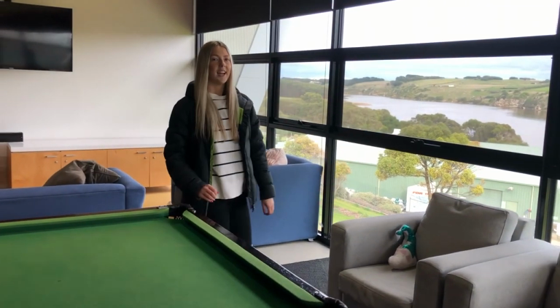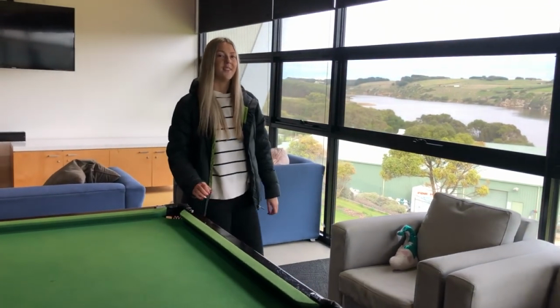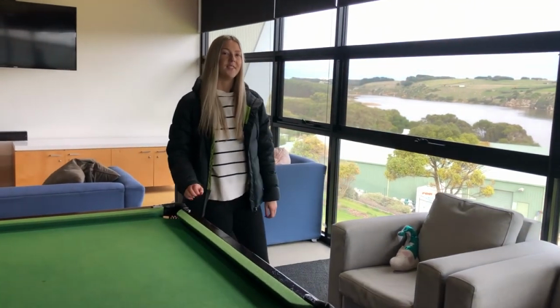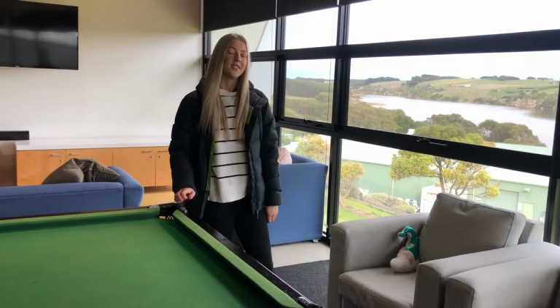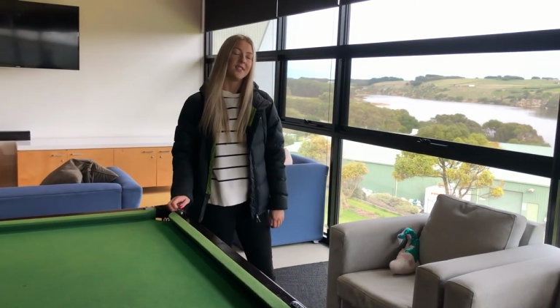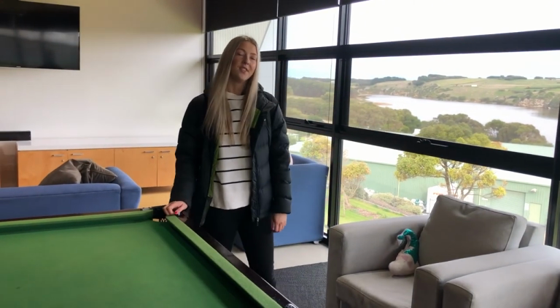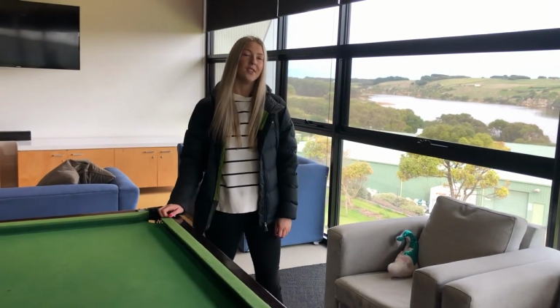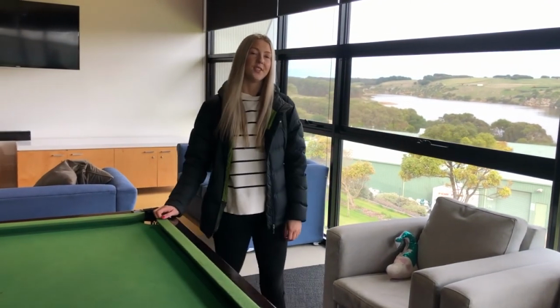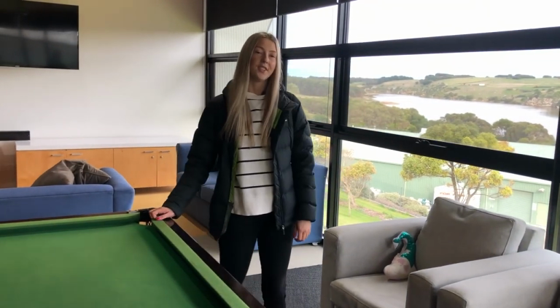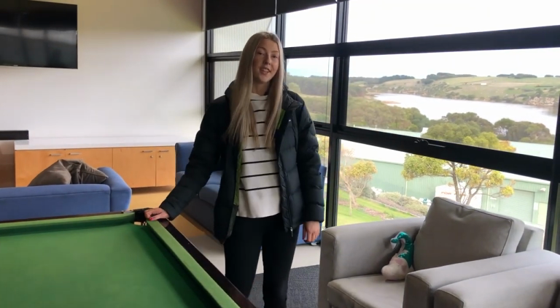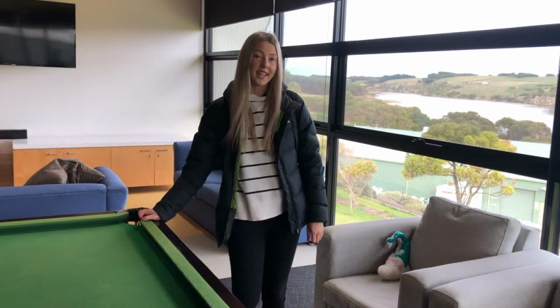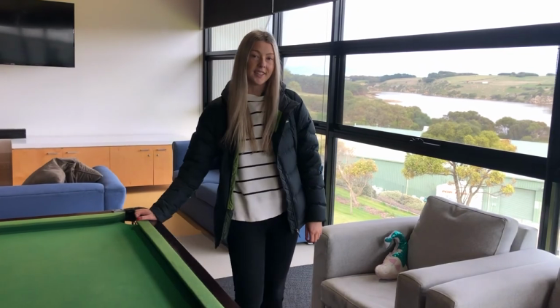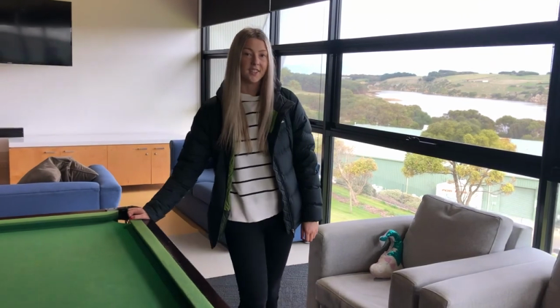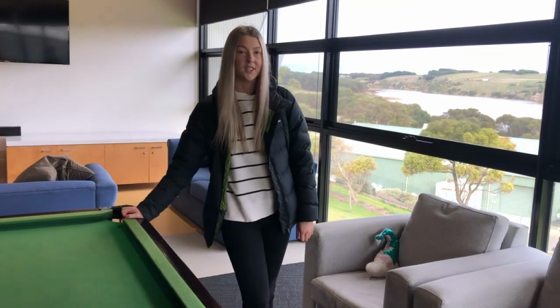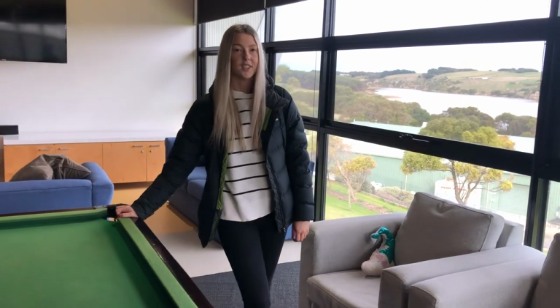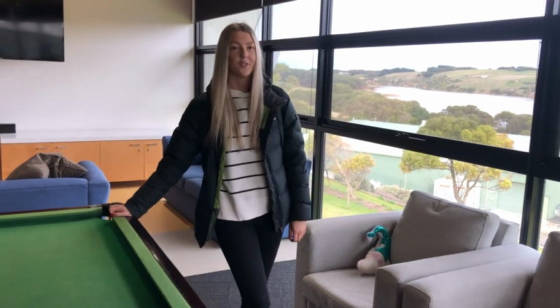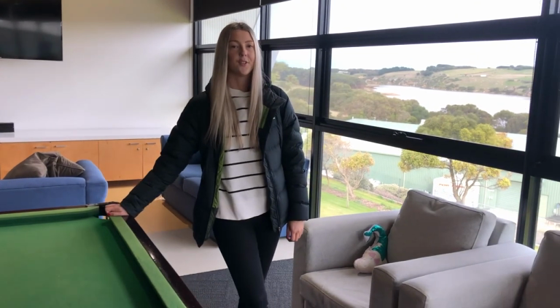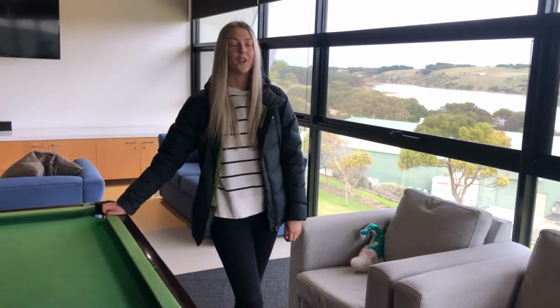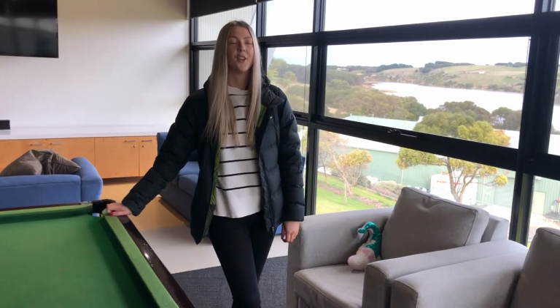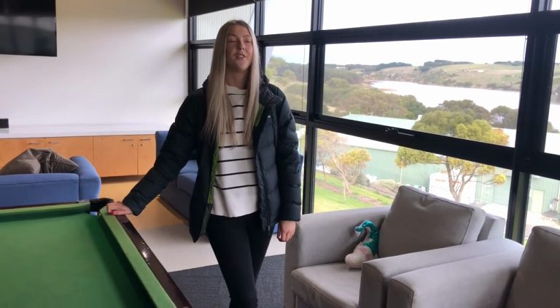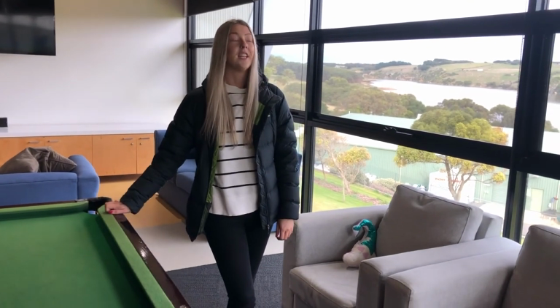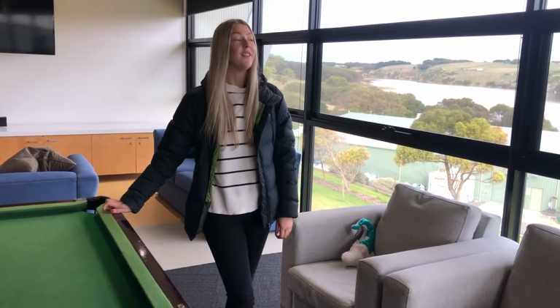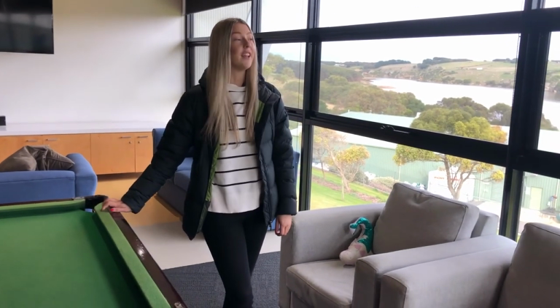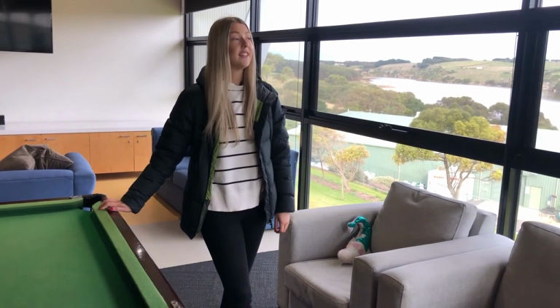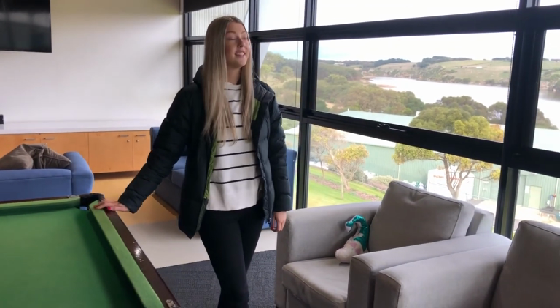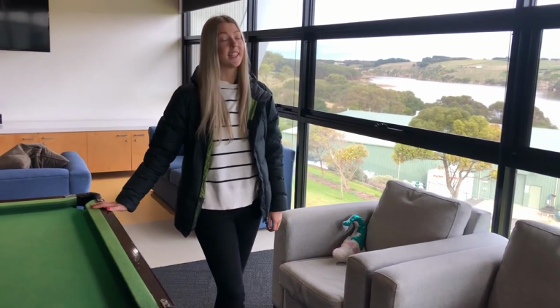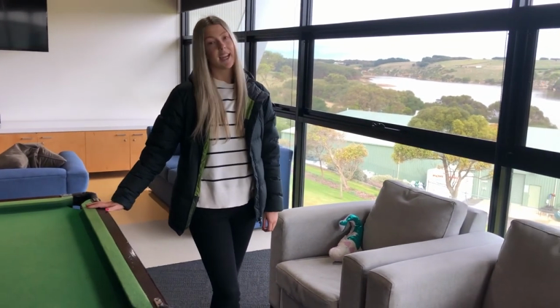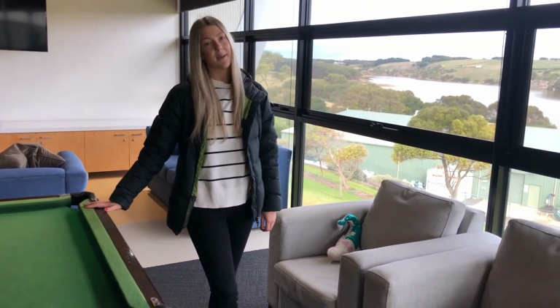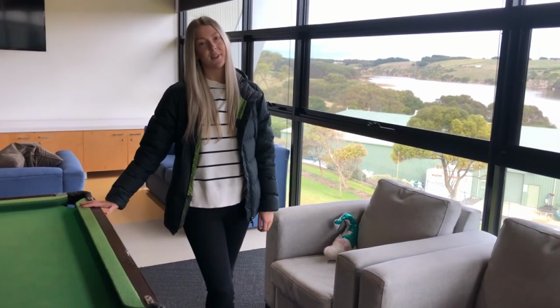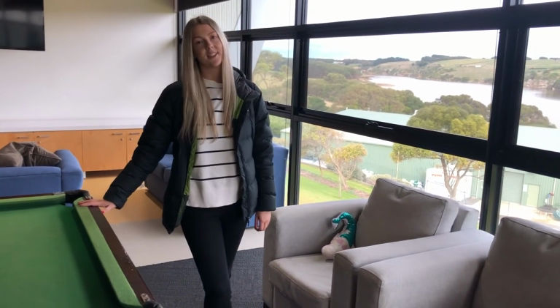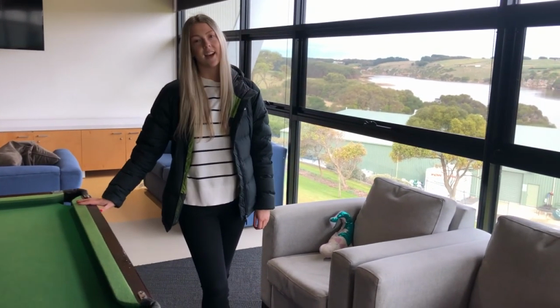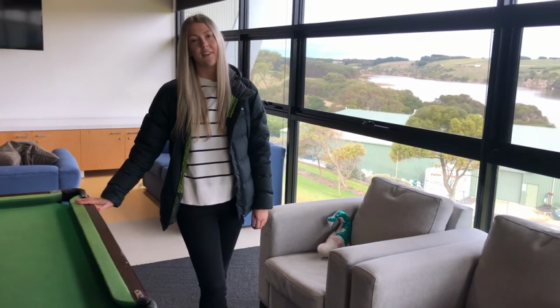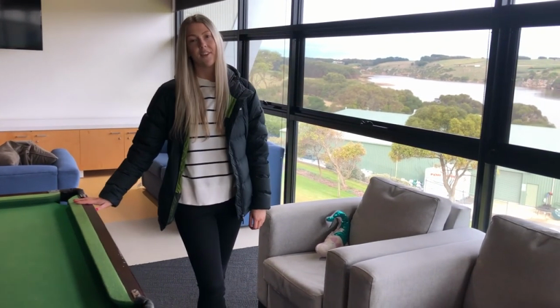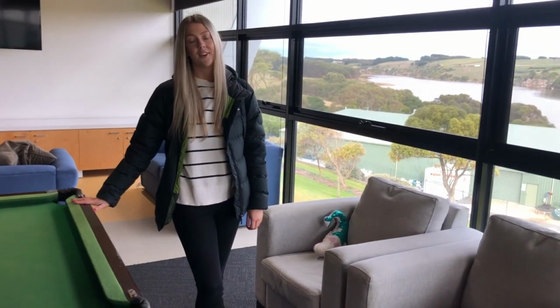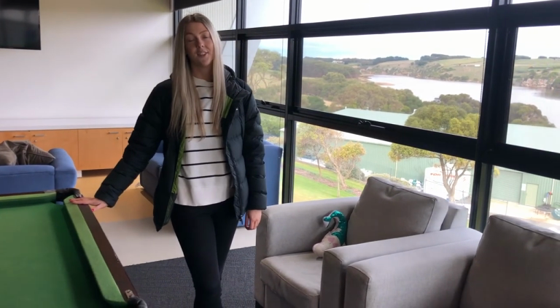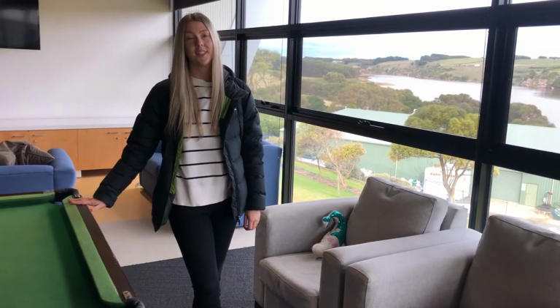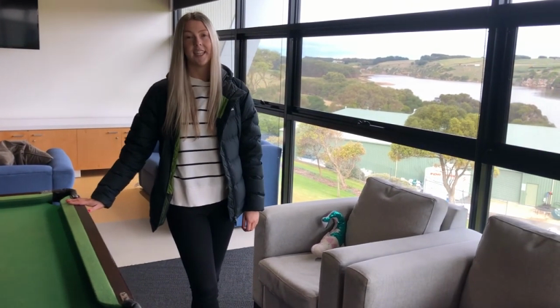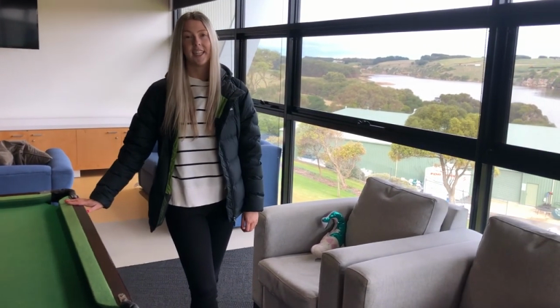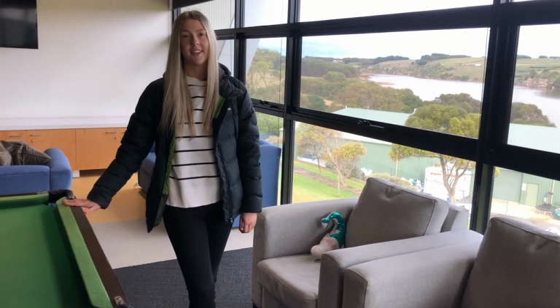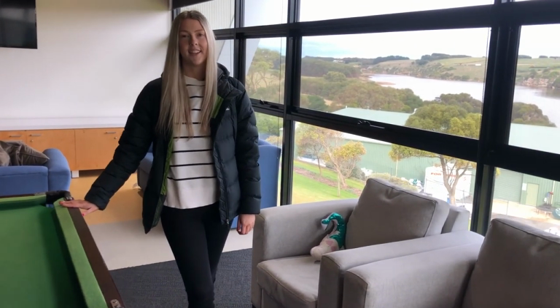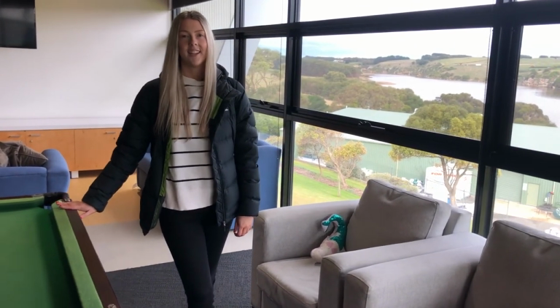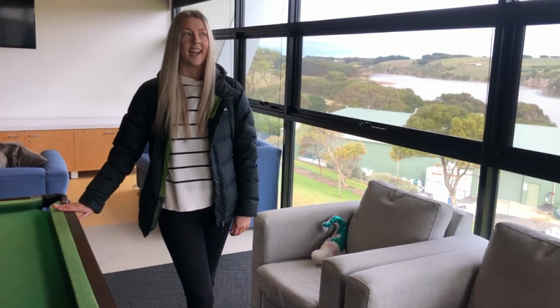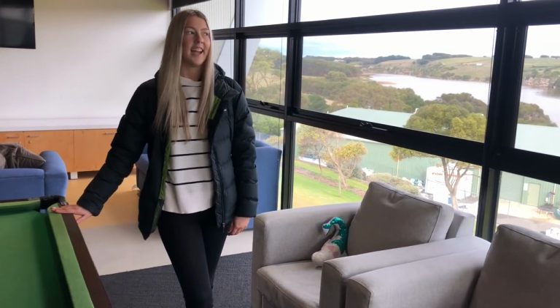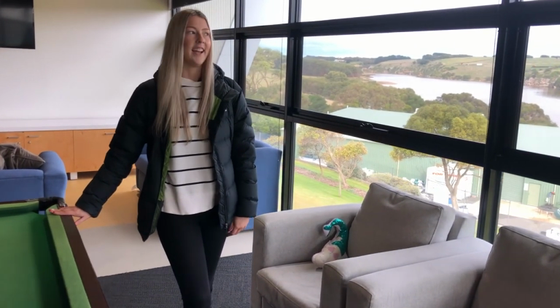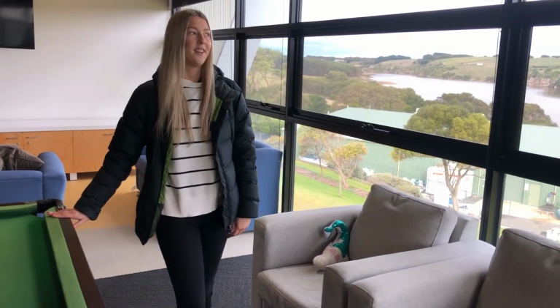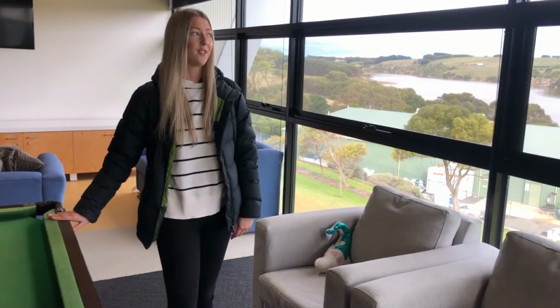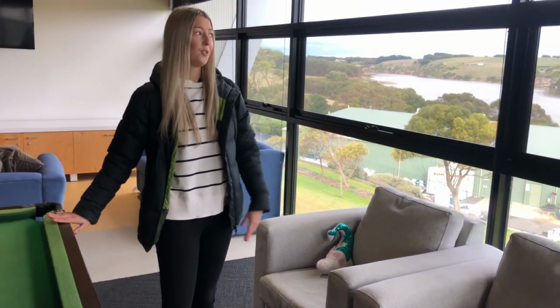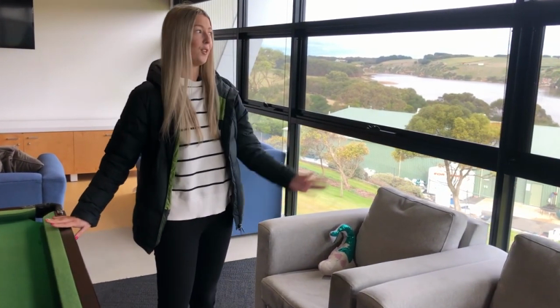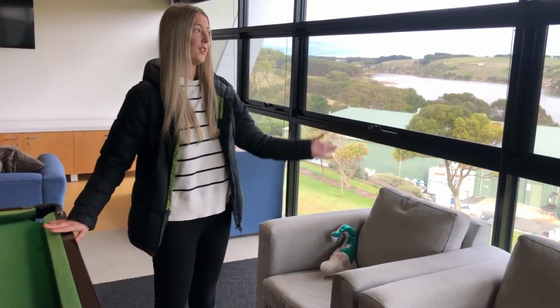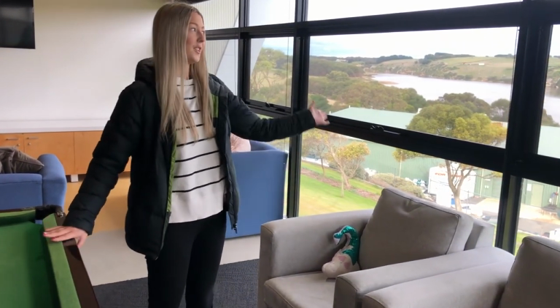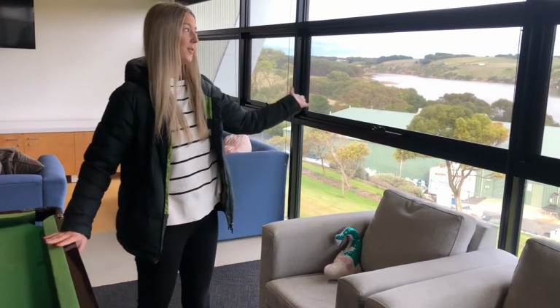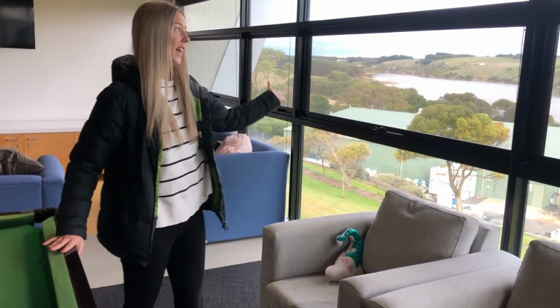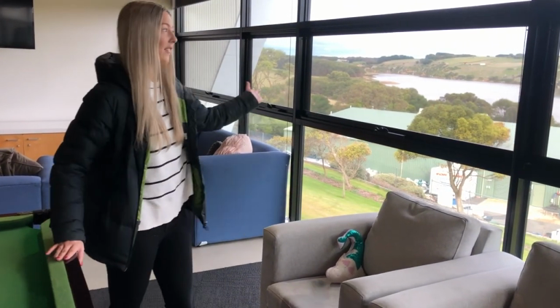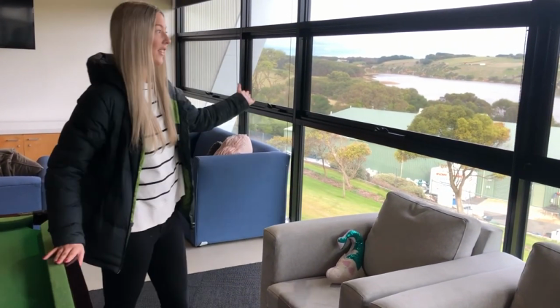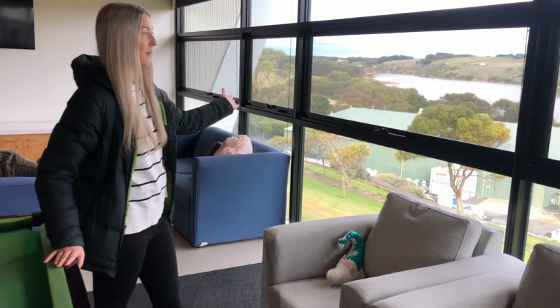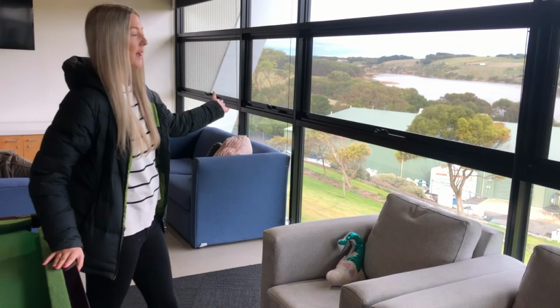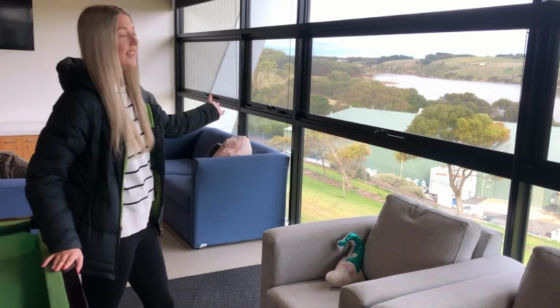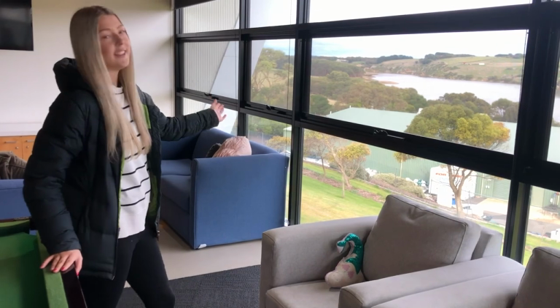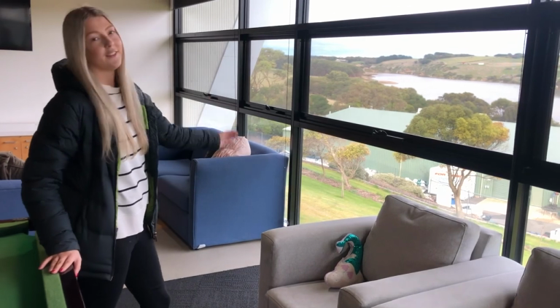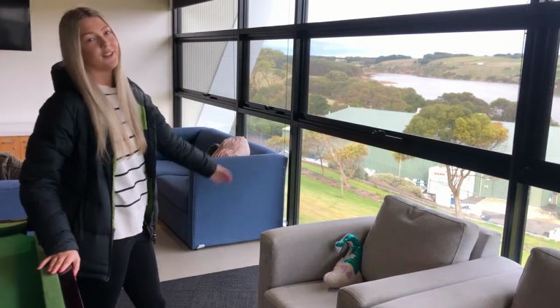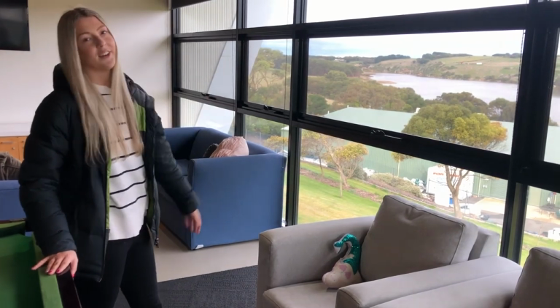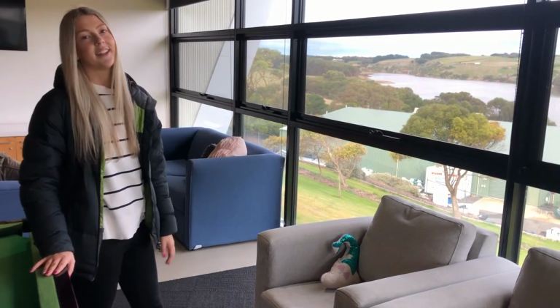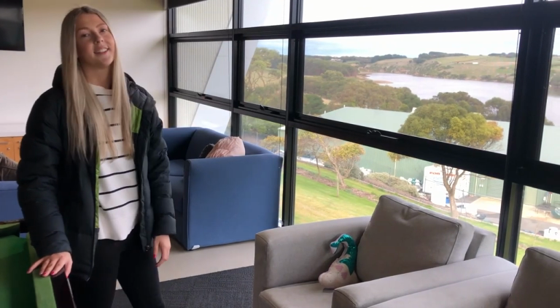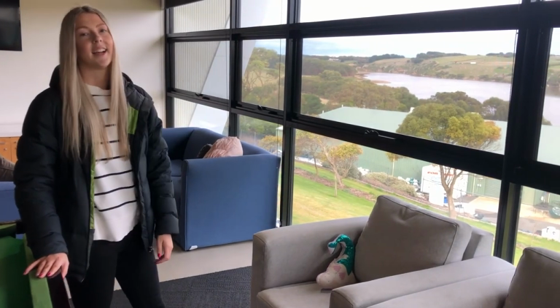This room also gets used for a lot of the events that Campus Life holds here. And of course, we have the amazing view outside.